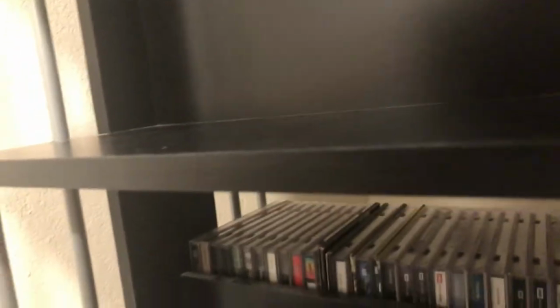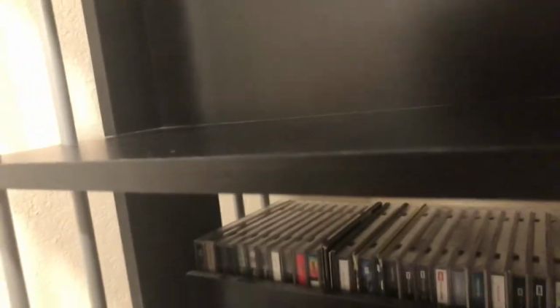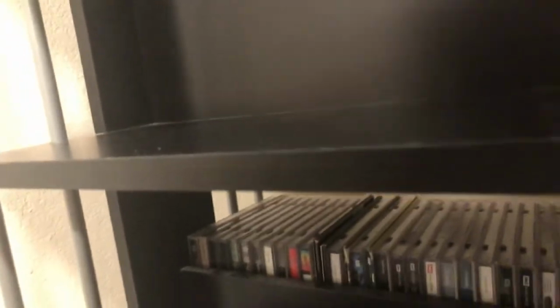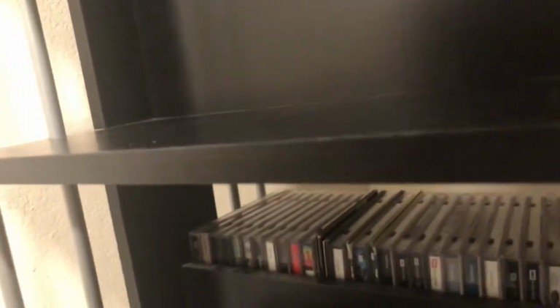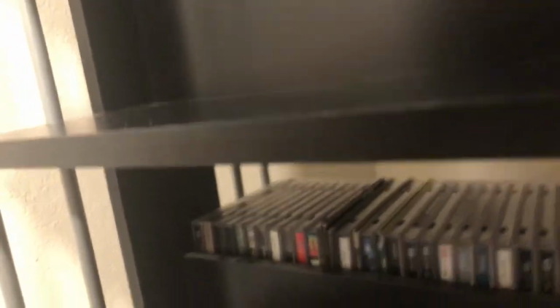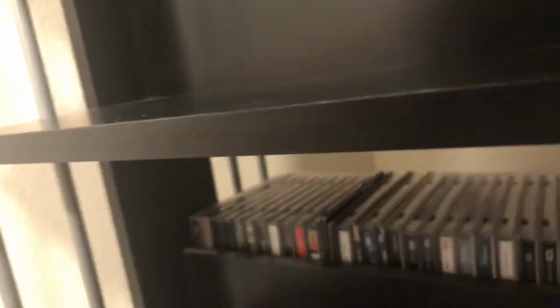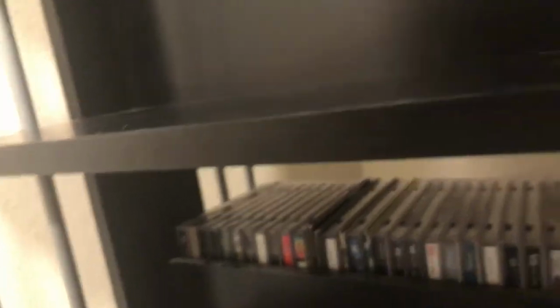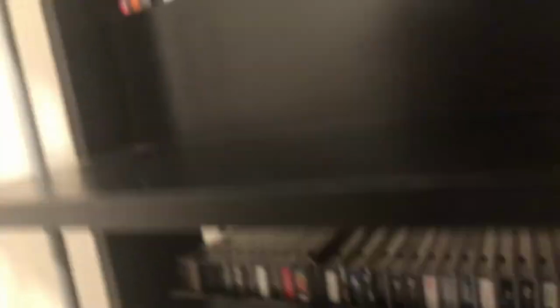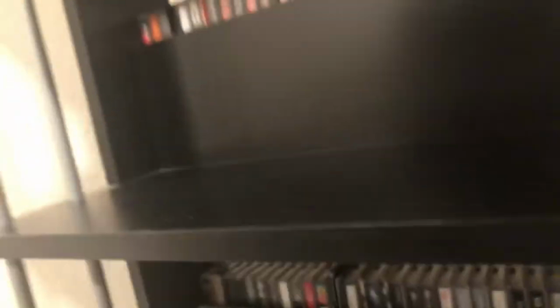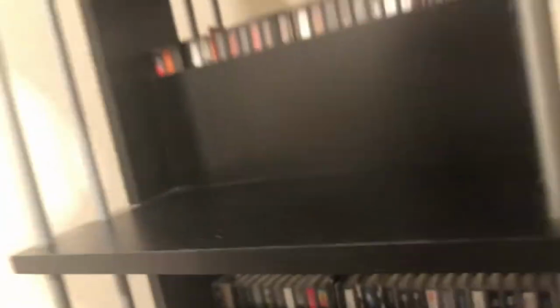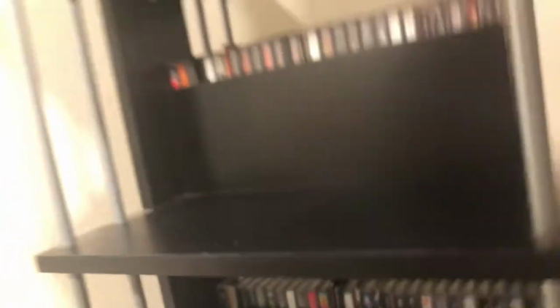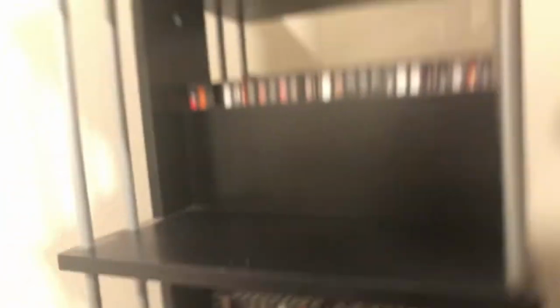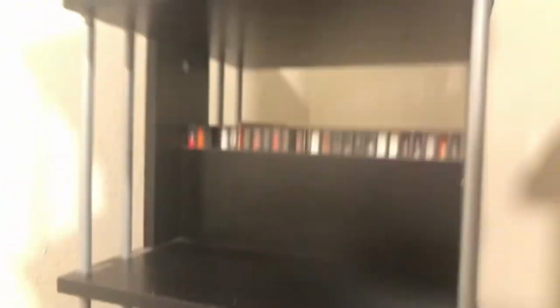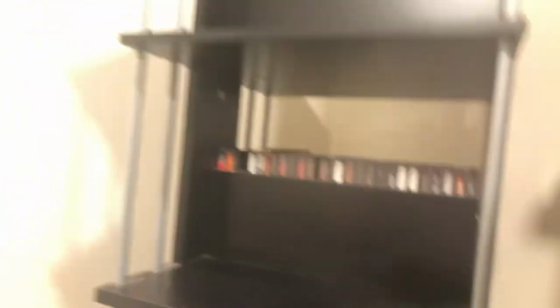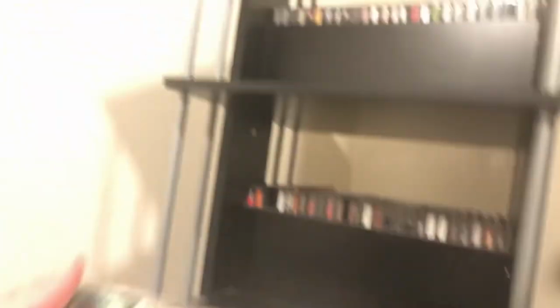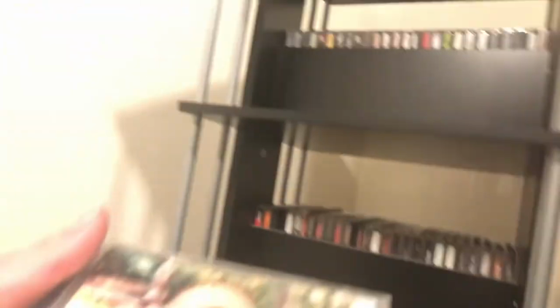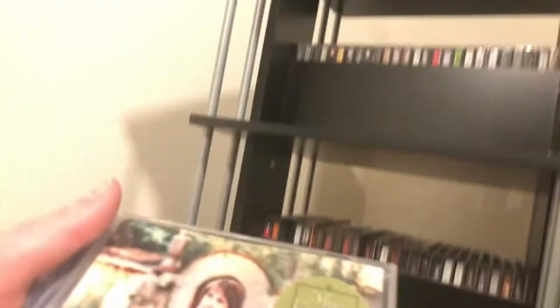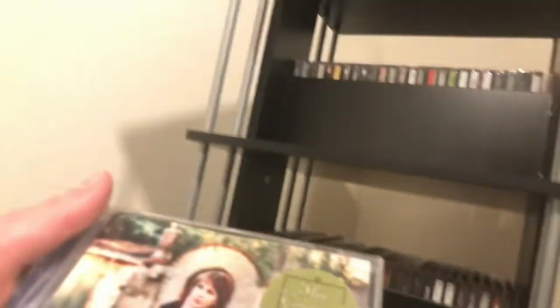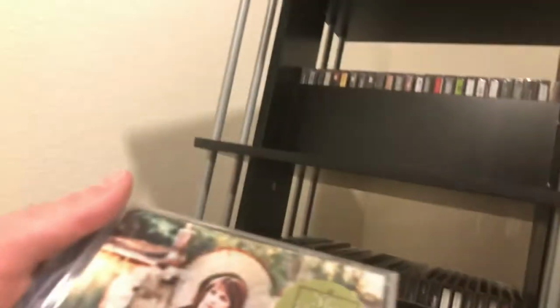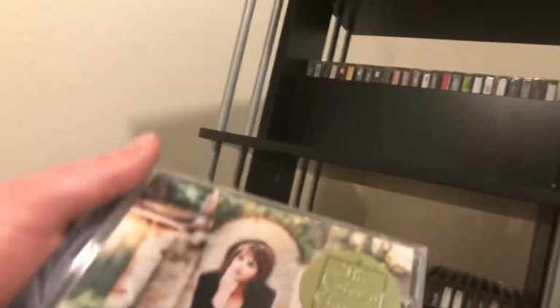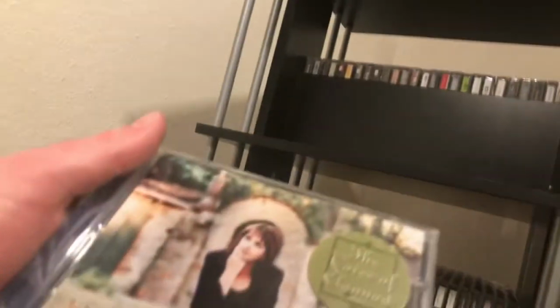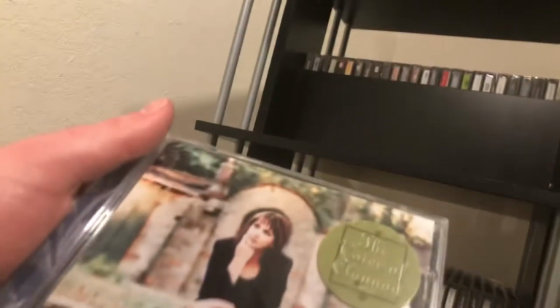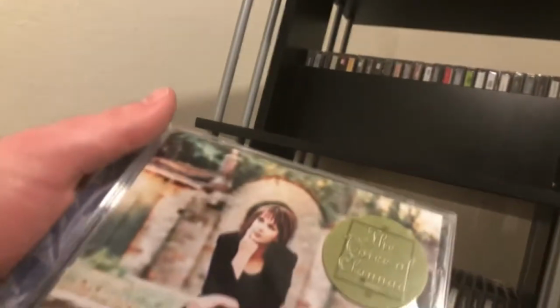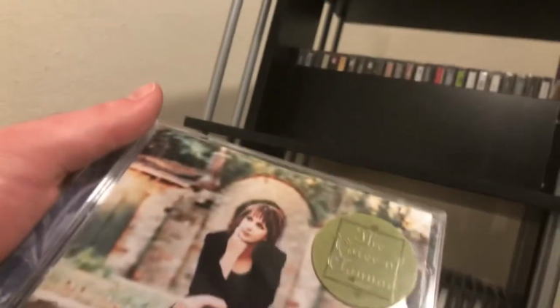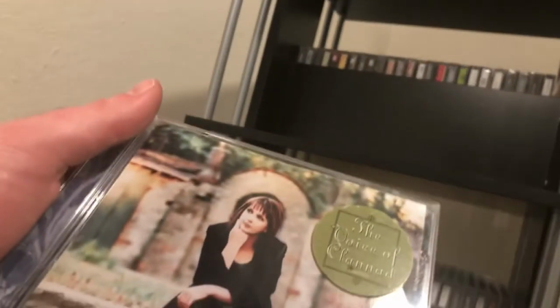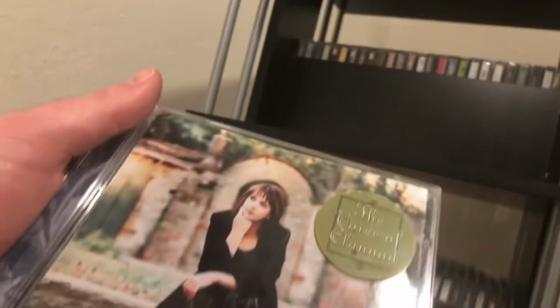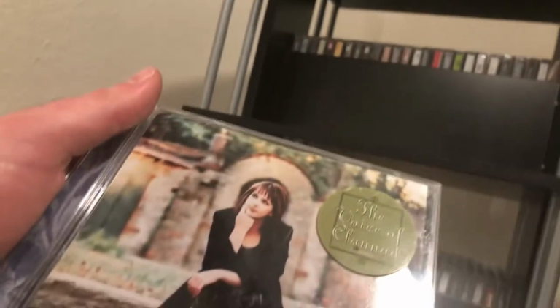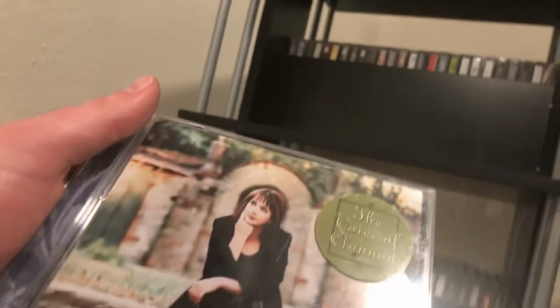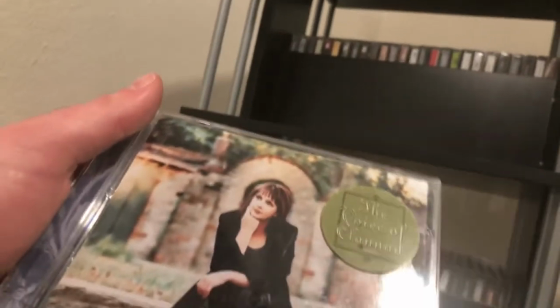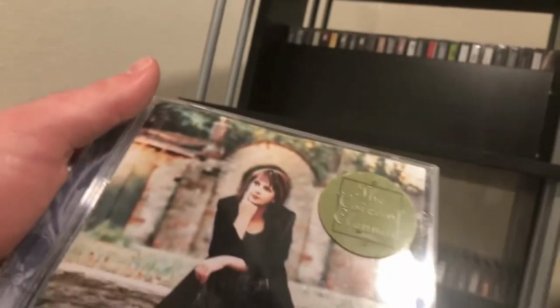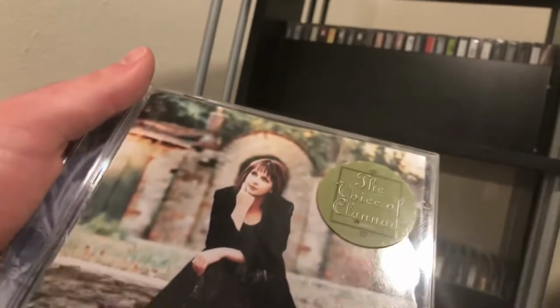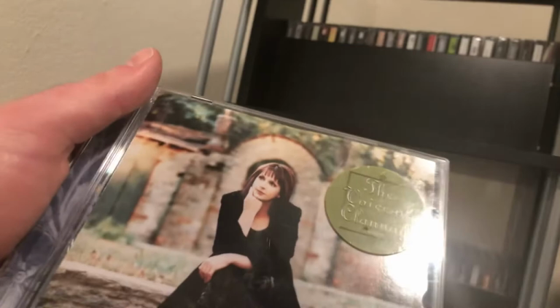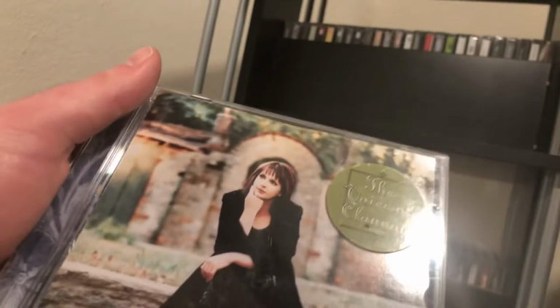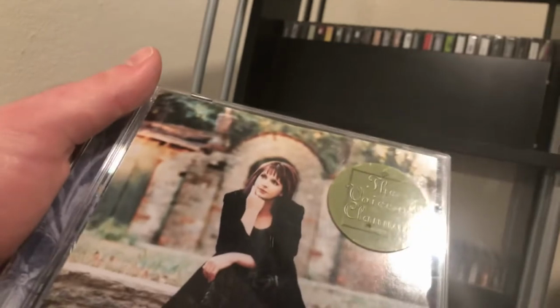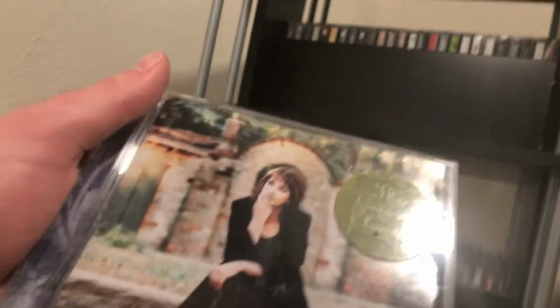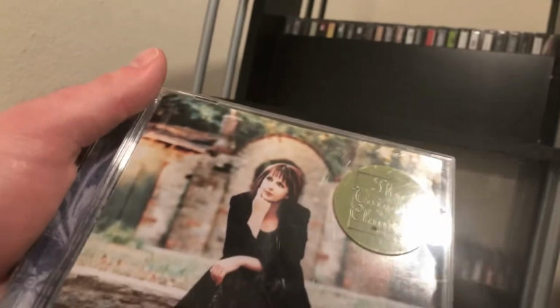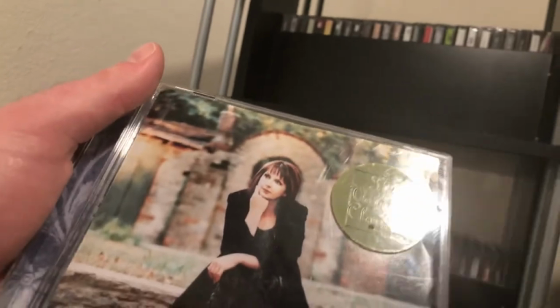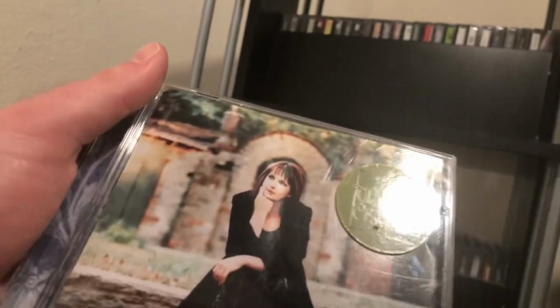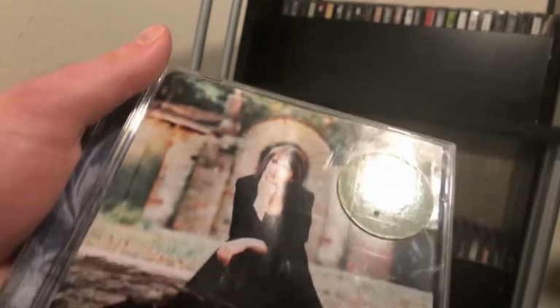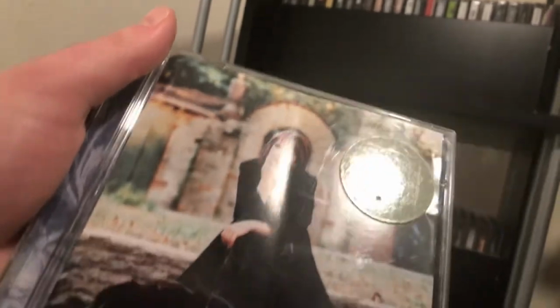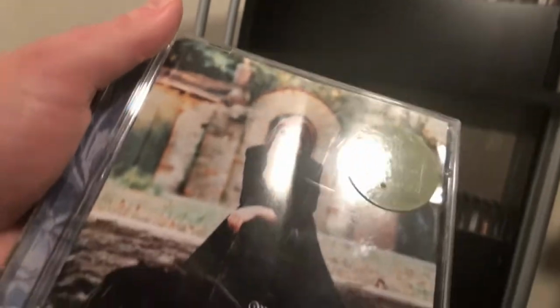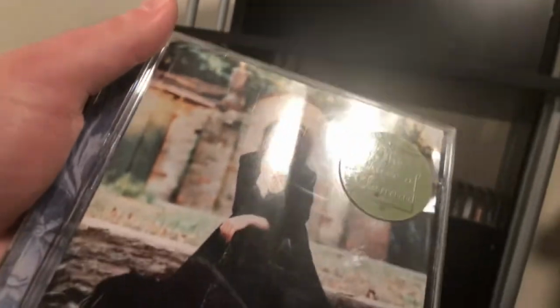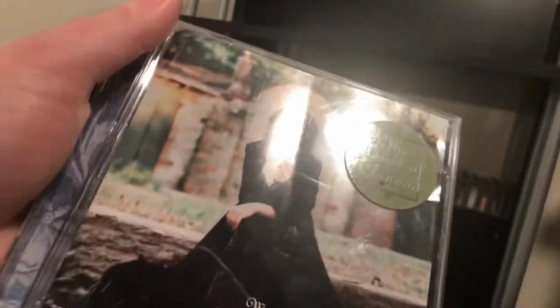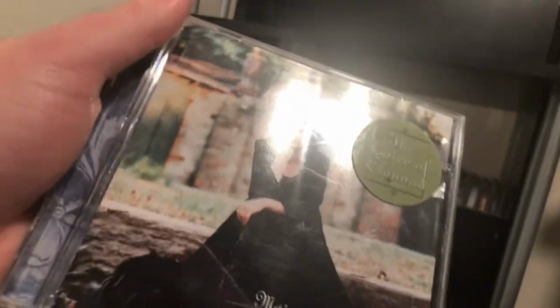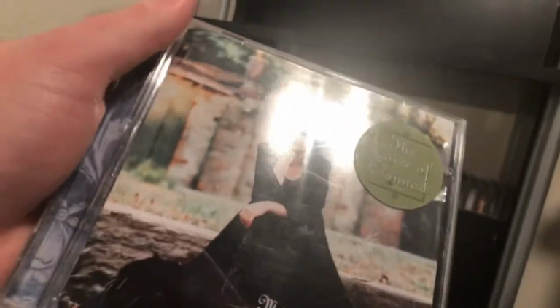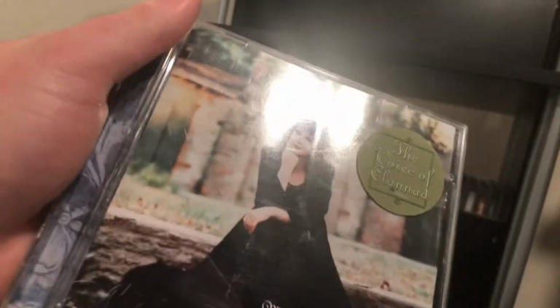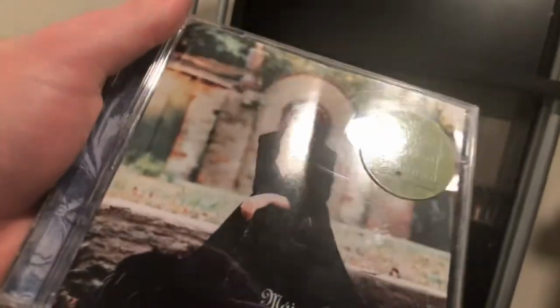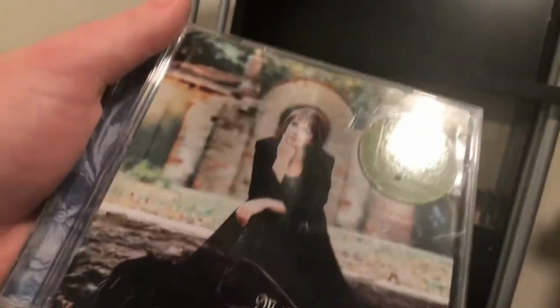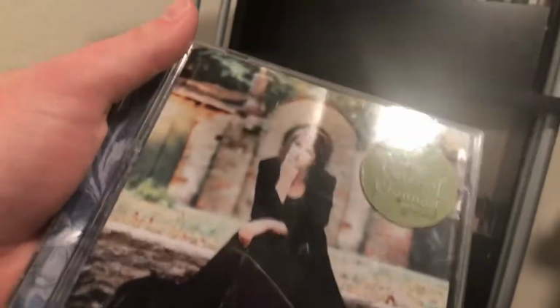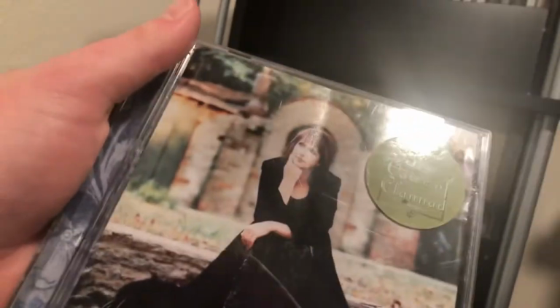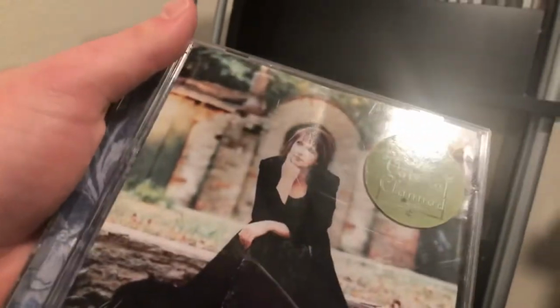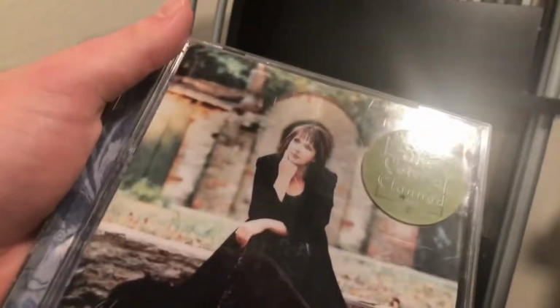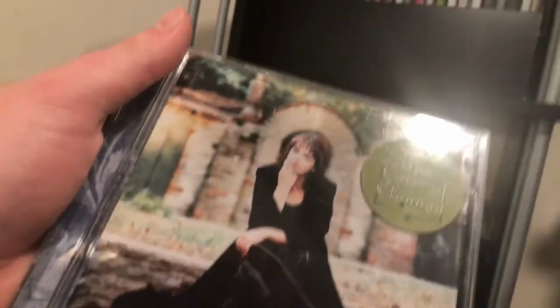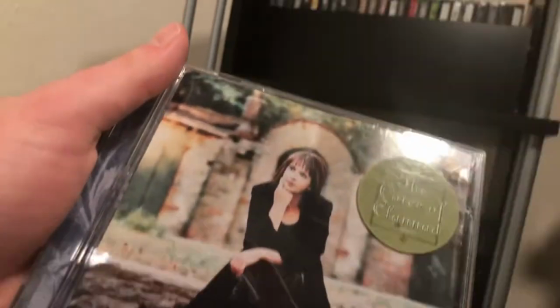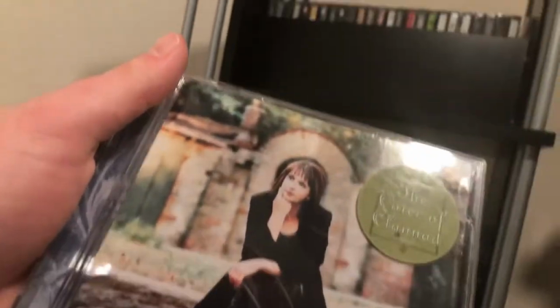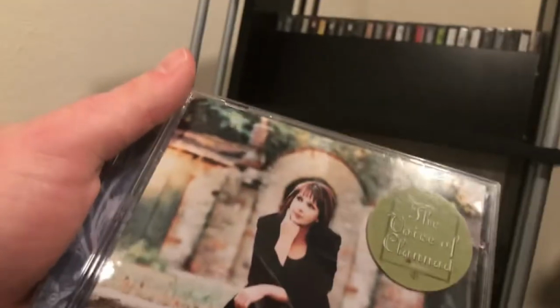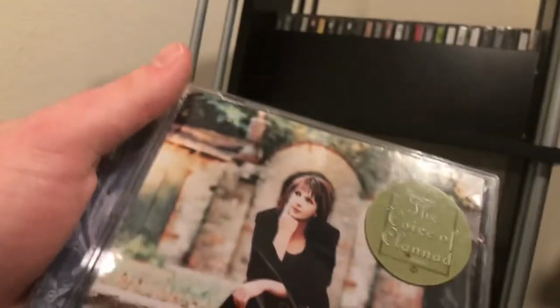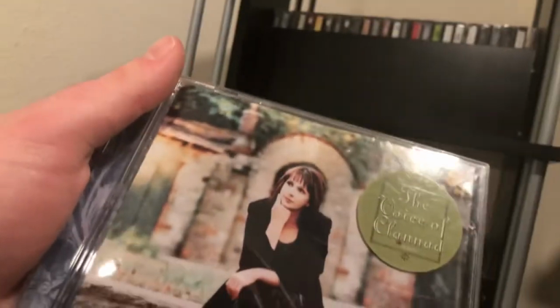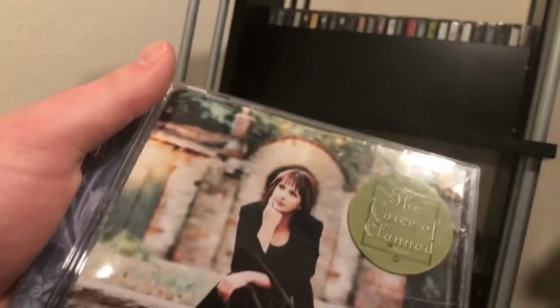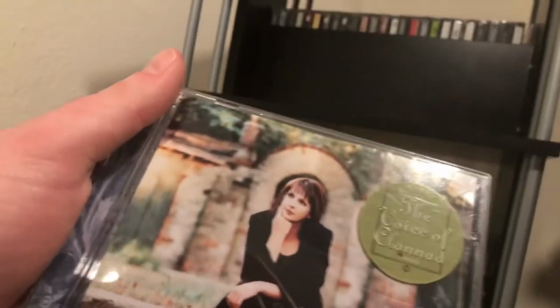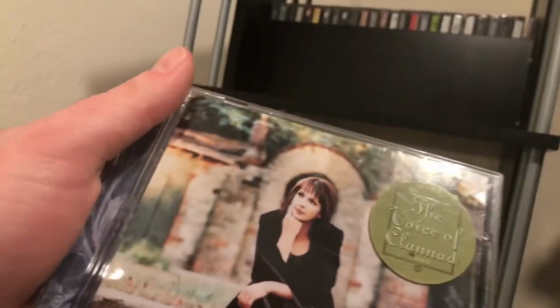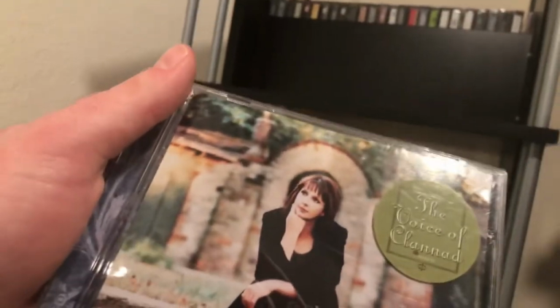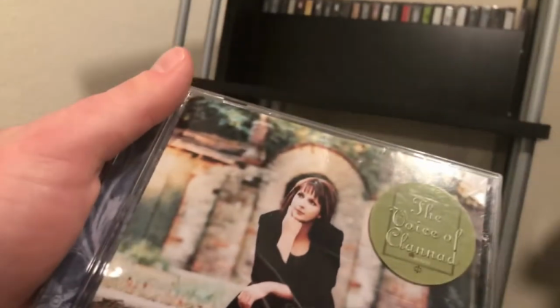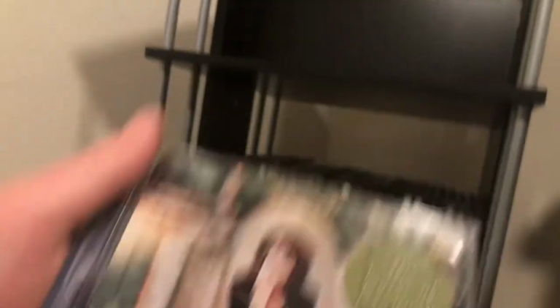Then Moya Brennan, who is Enya's sister — this is the 'Perfect Time' album.